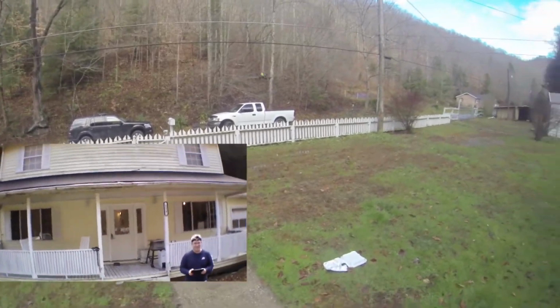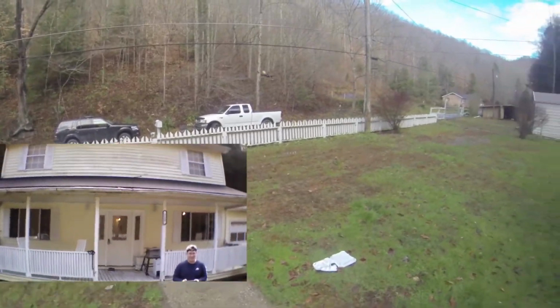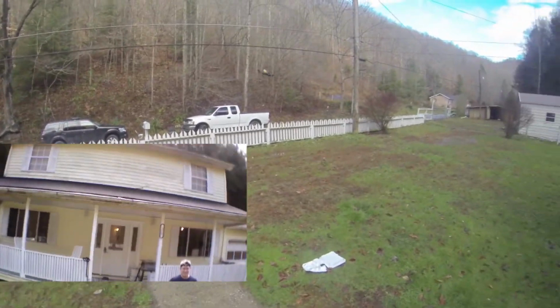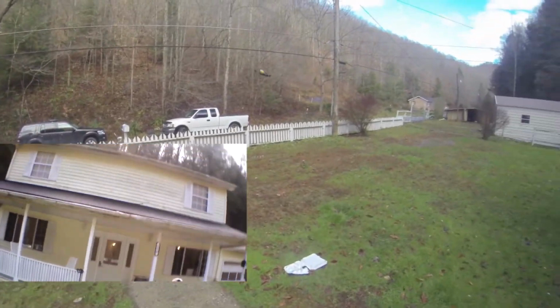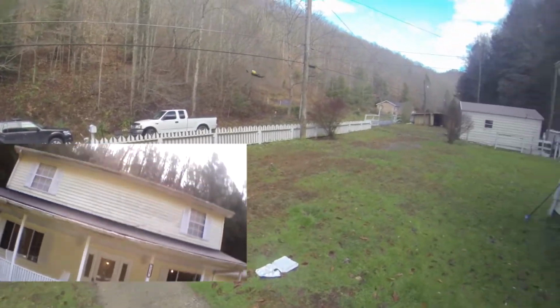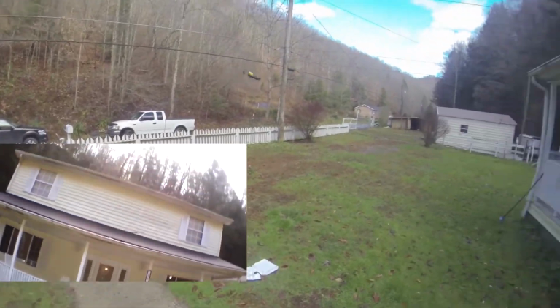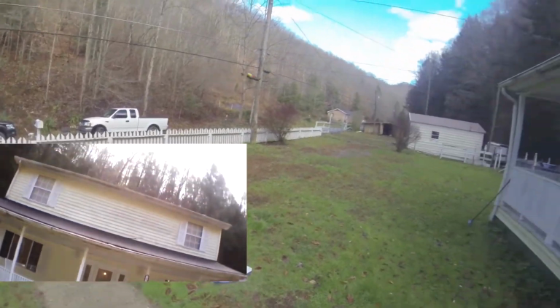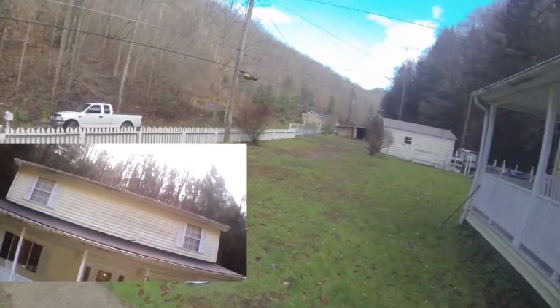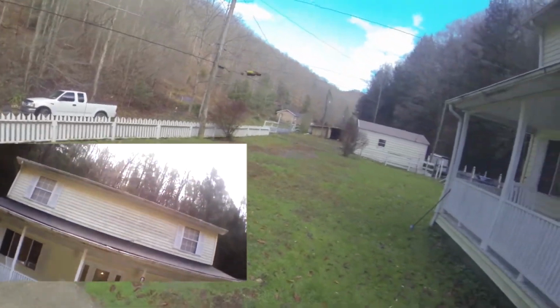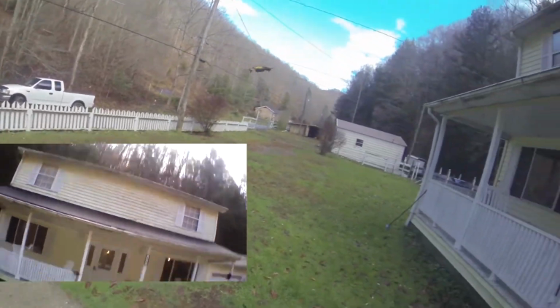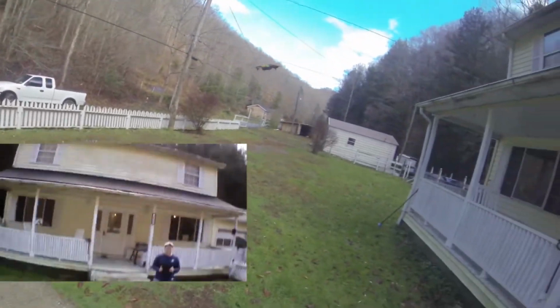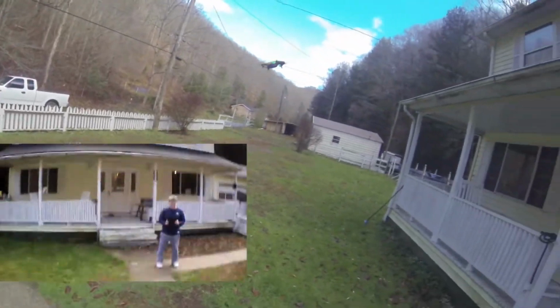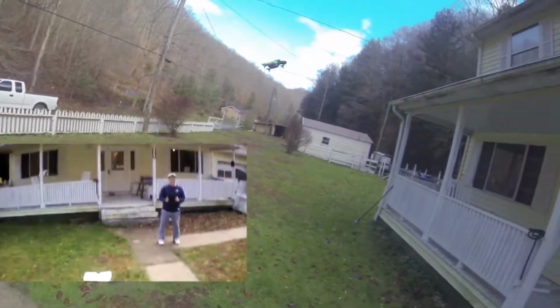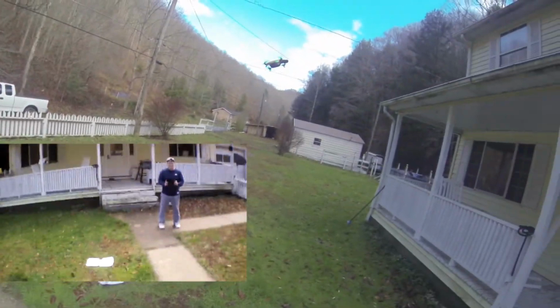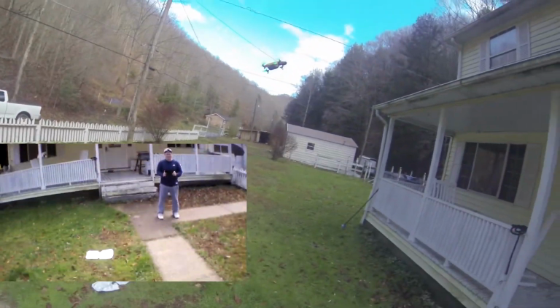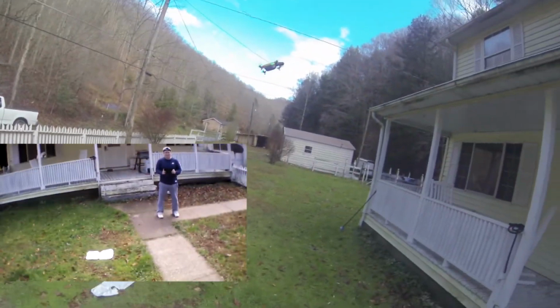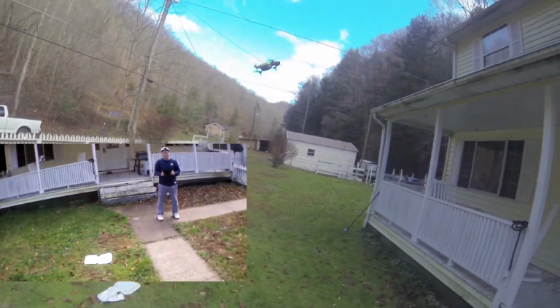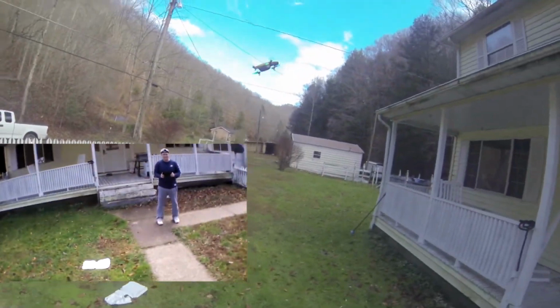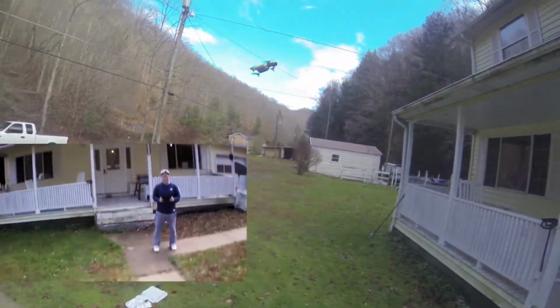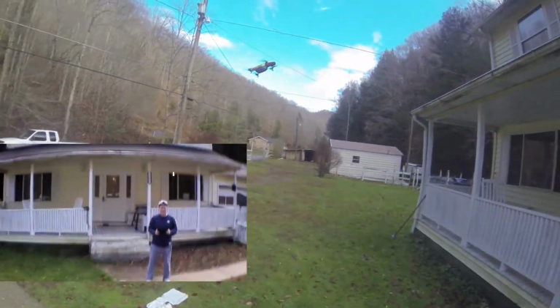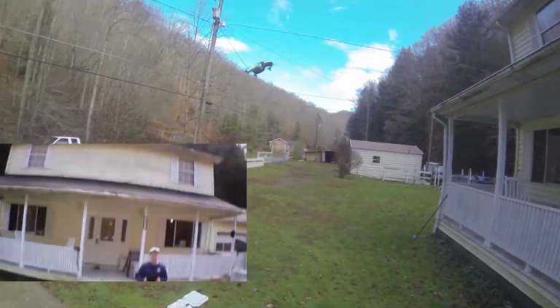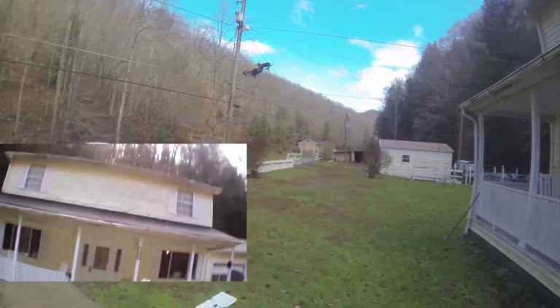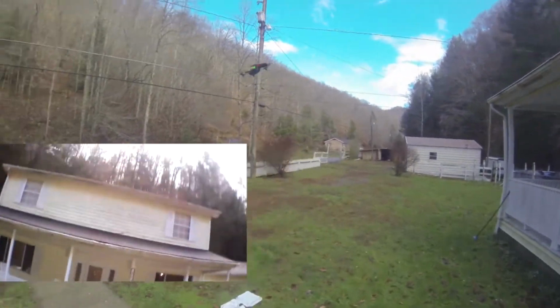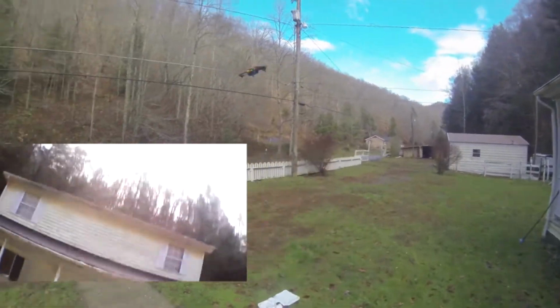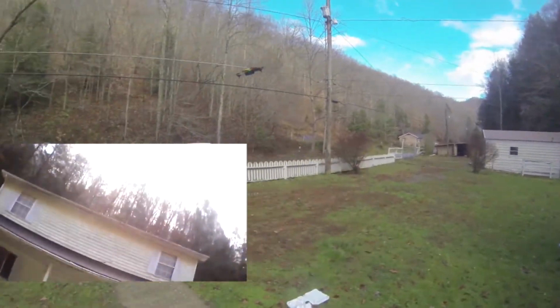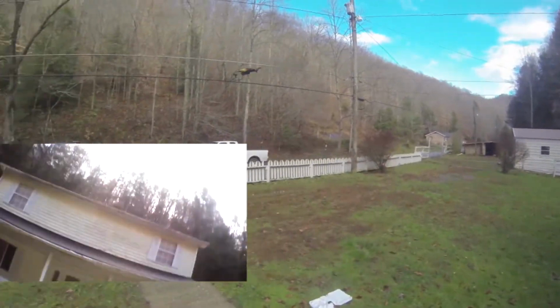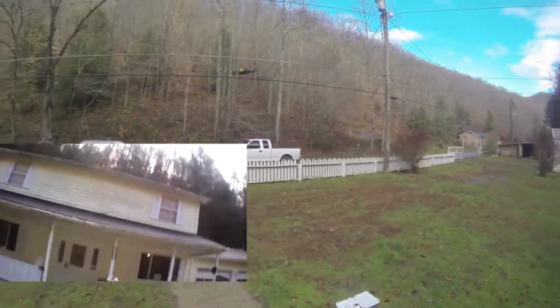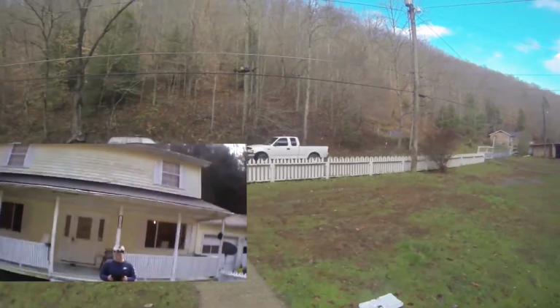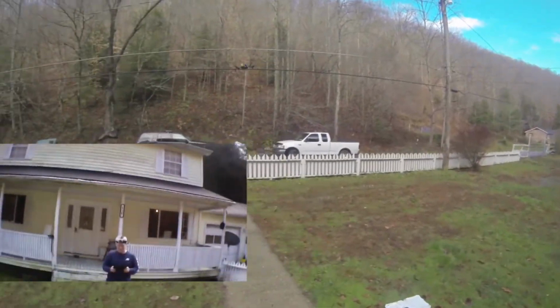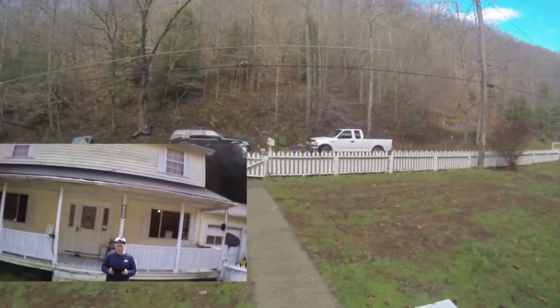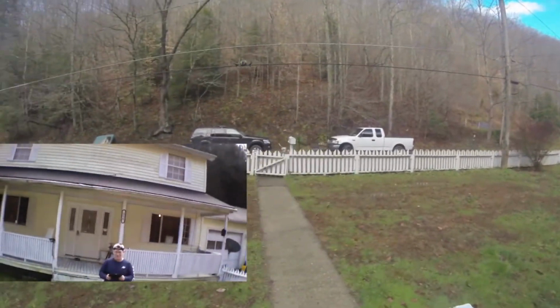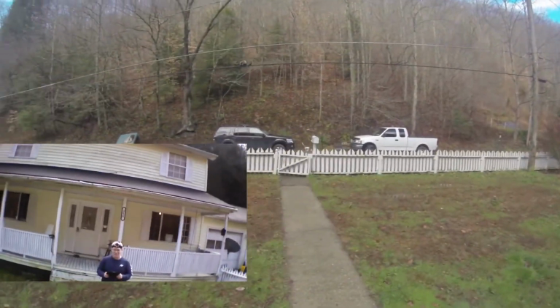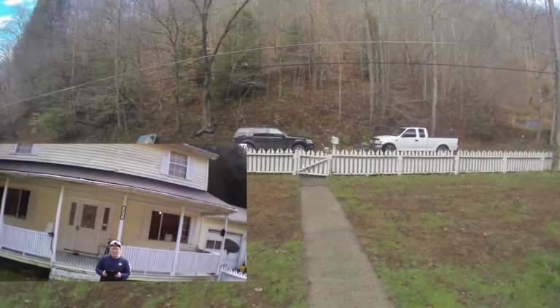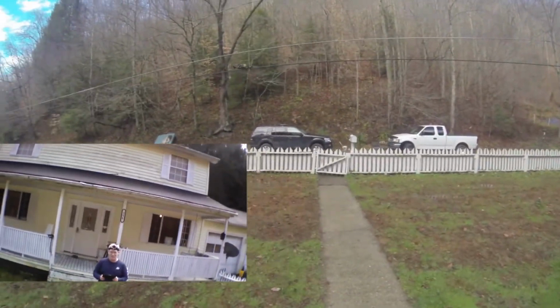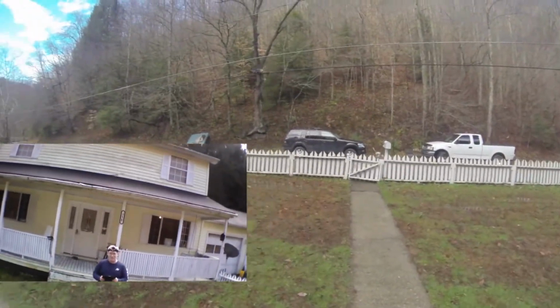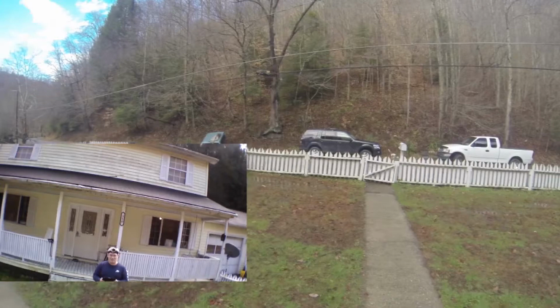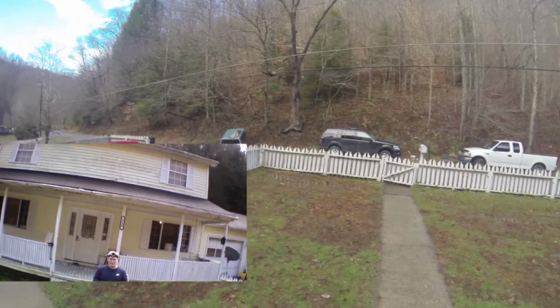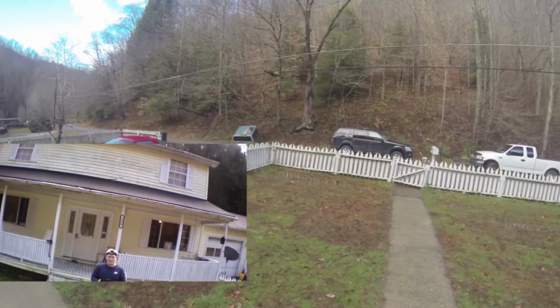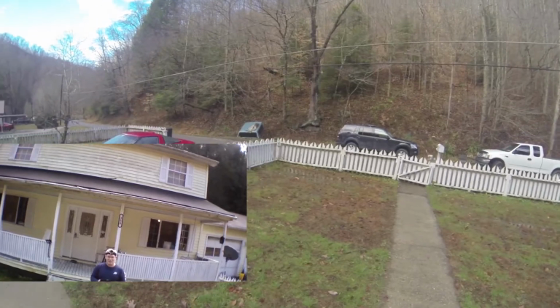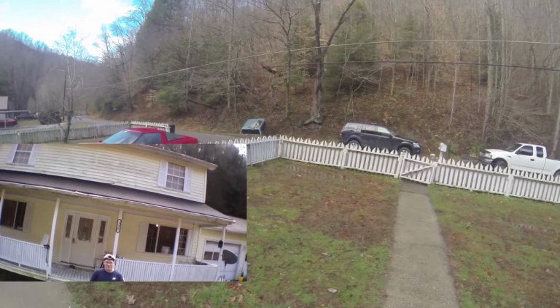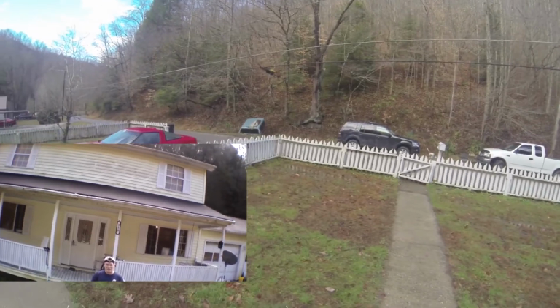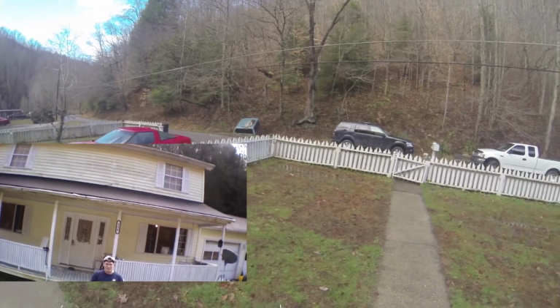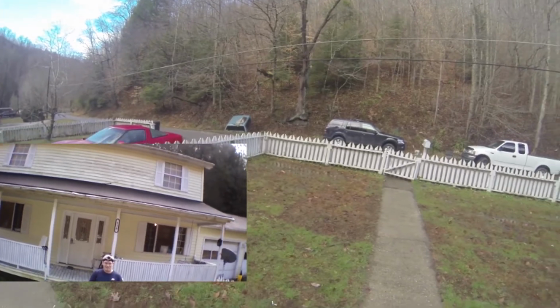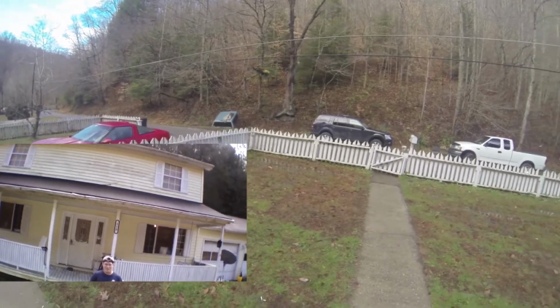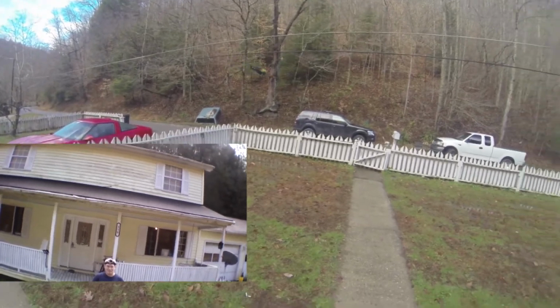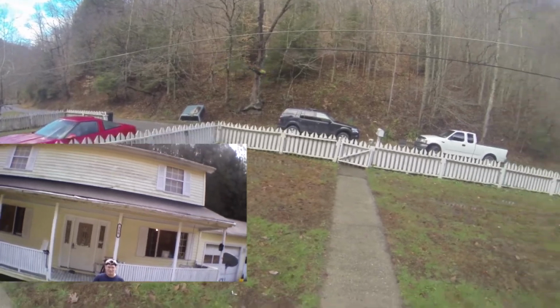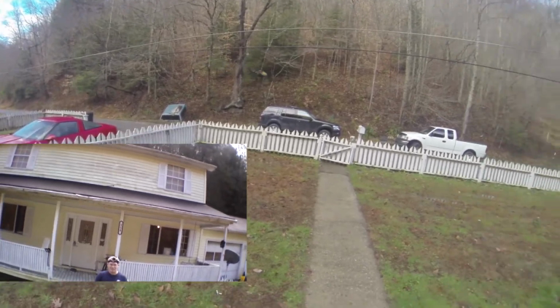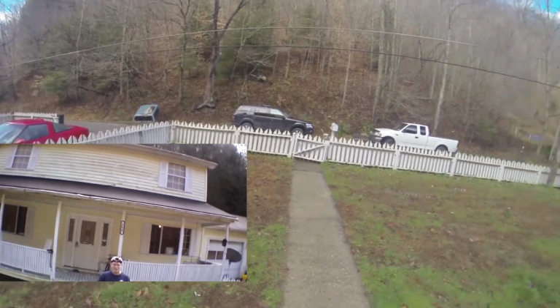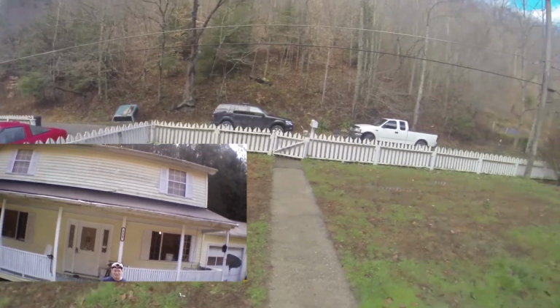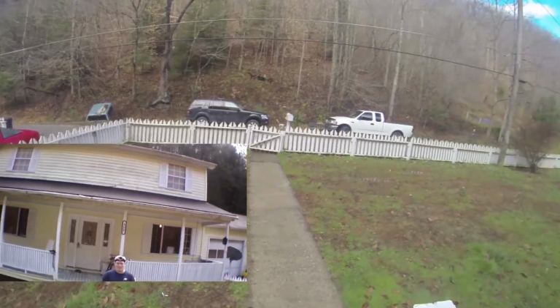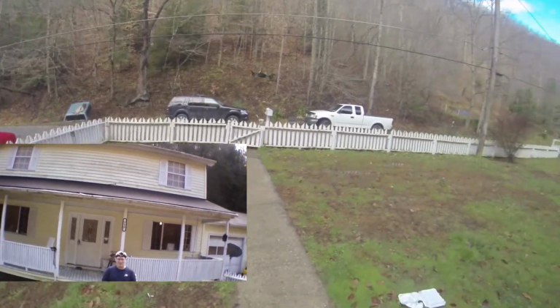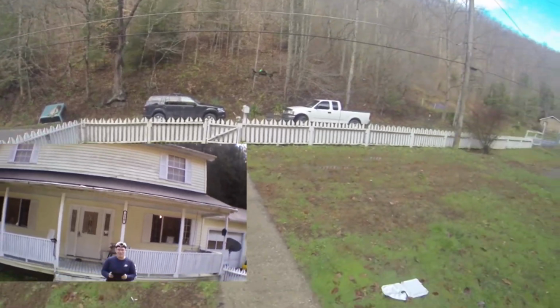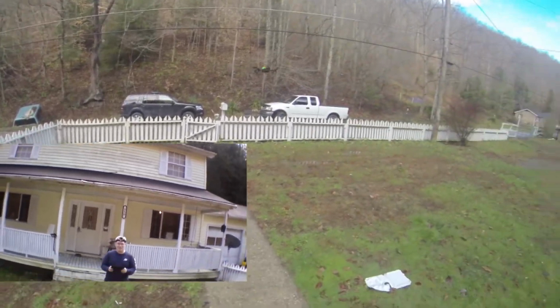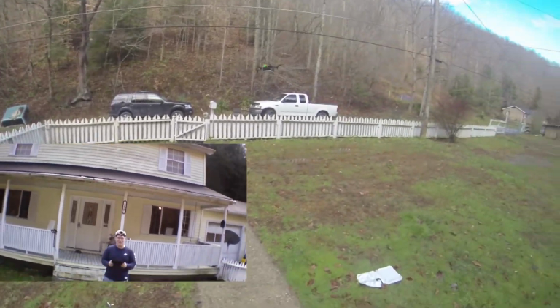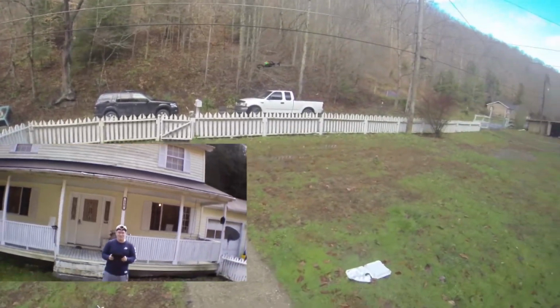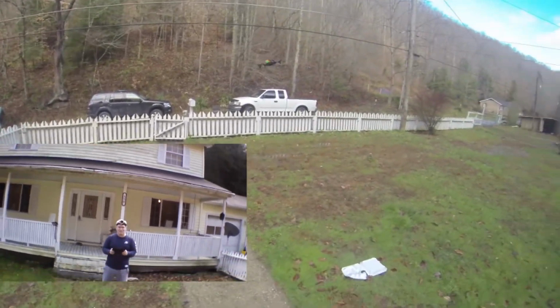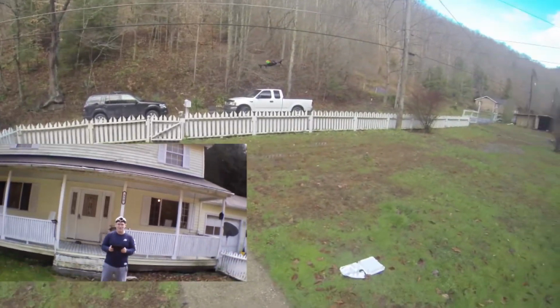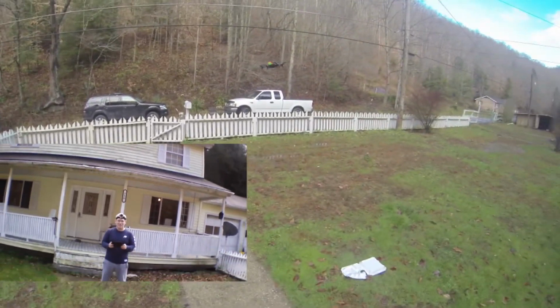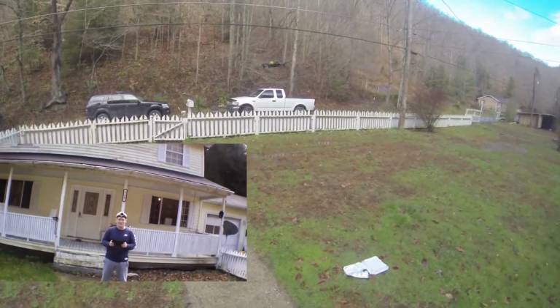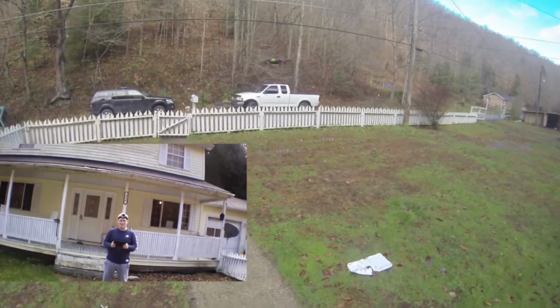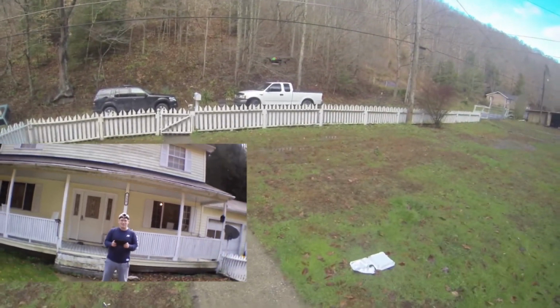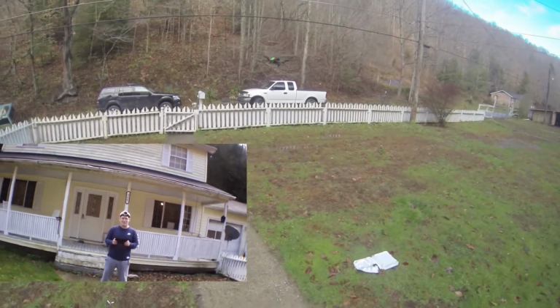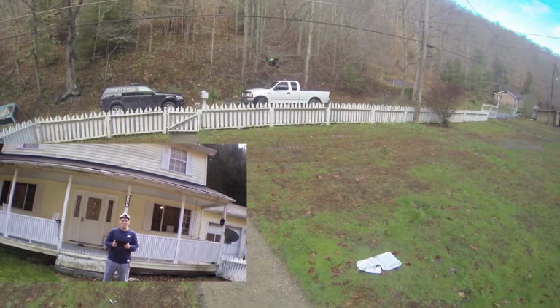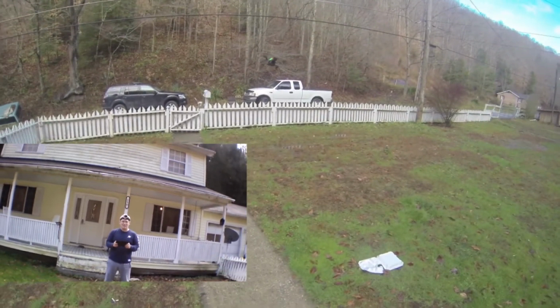I didn't know until I did this video that I need a shingle on my roof. So this thing may have paid for itself in roofing repairs — you can see it right there, my missing shingle.